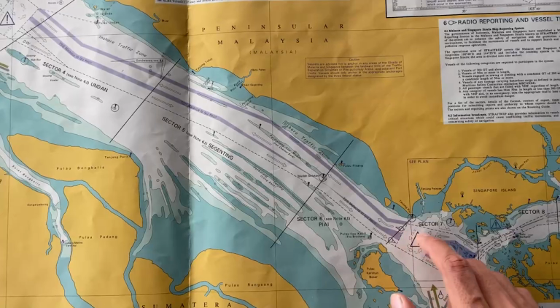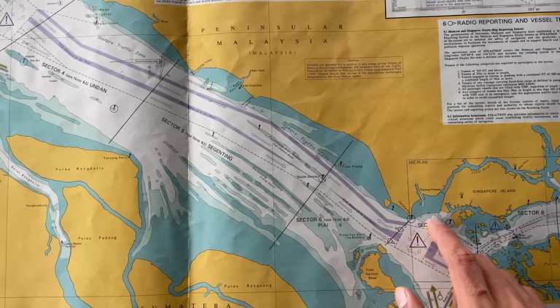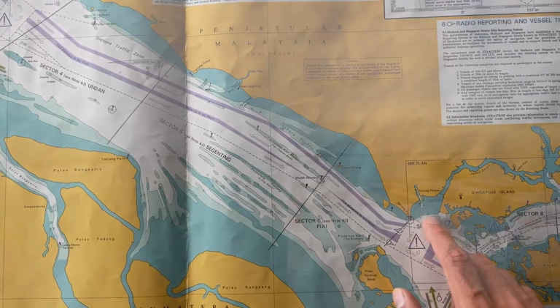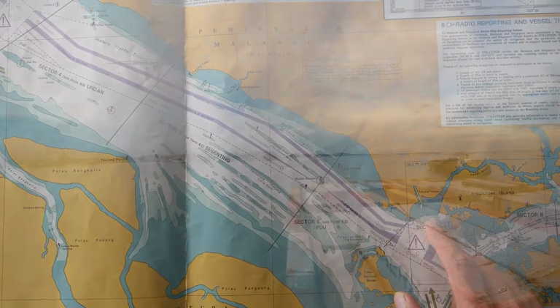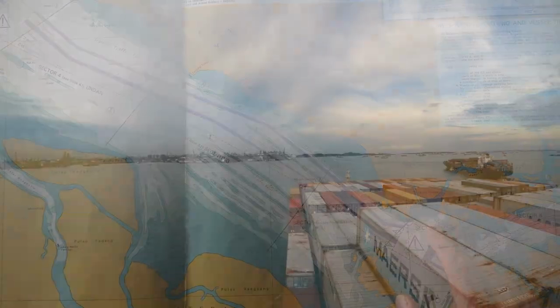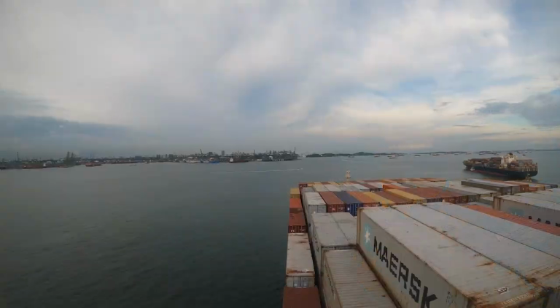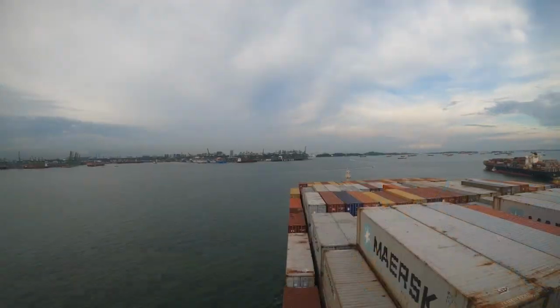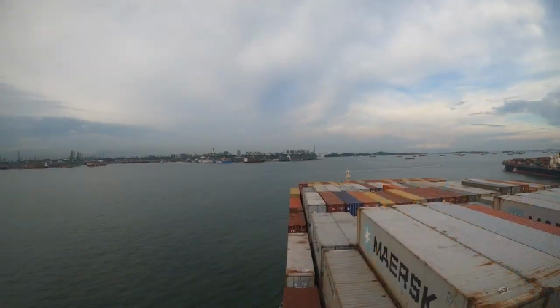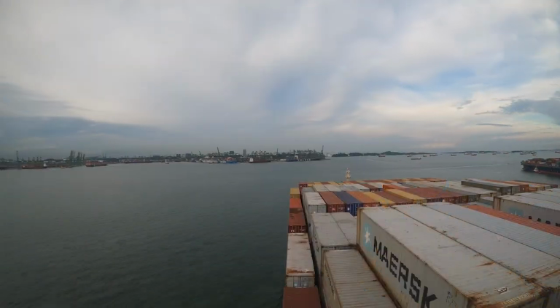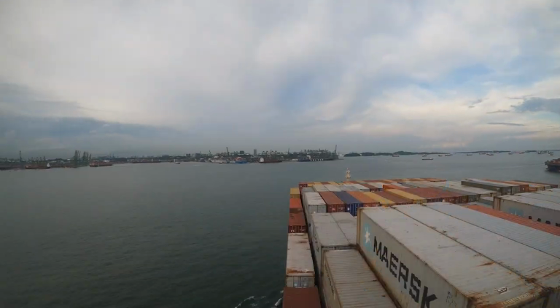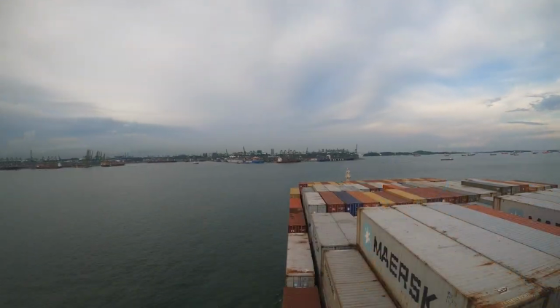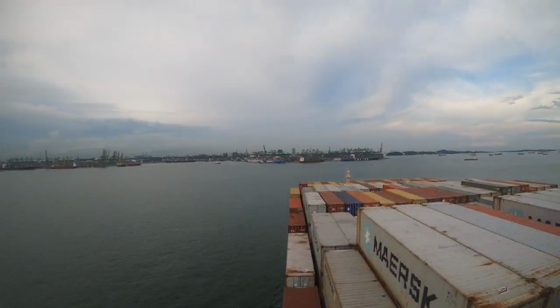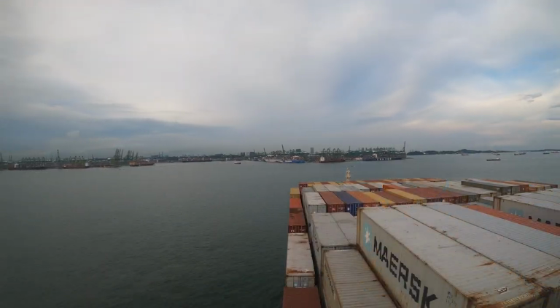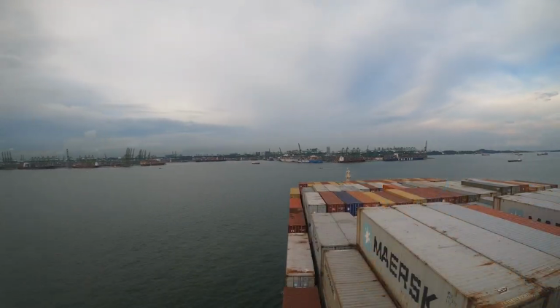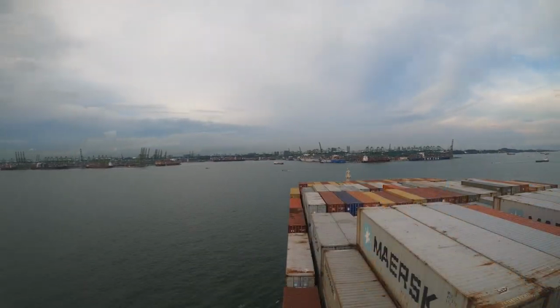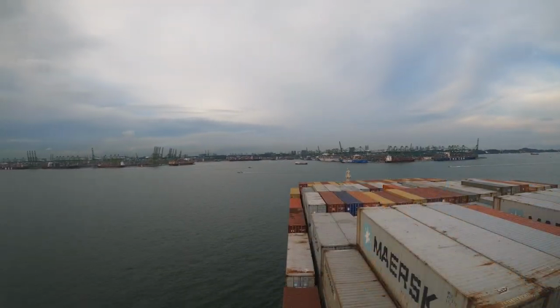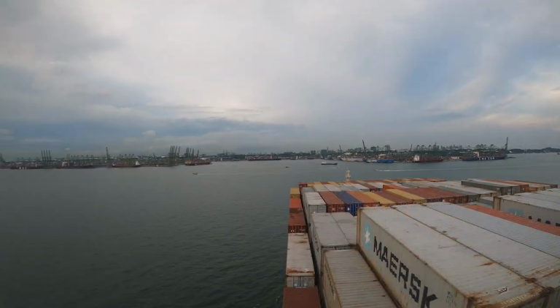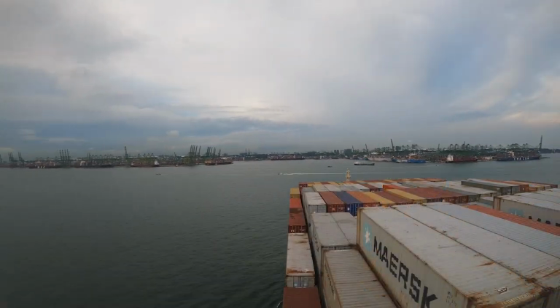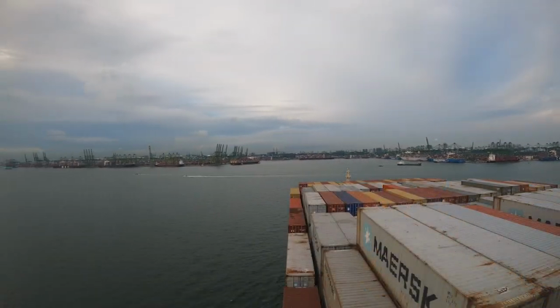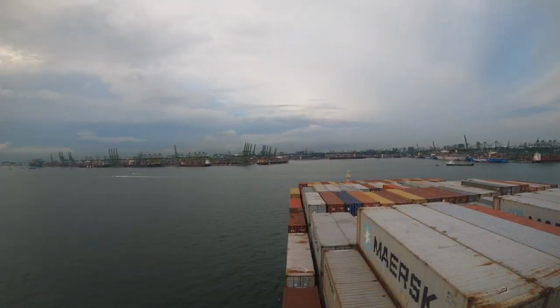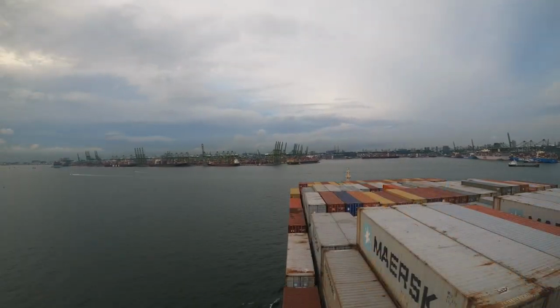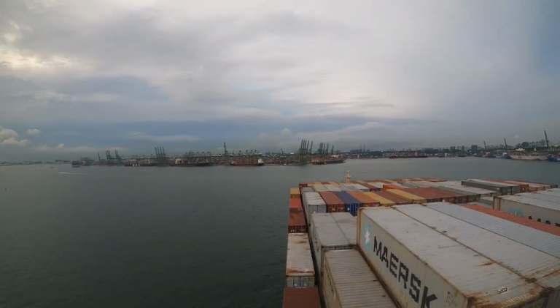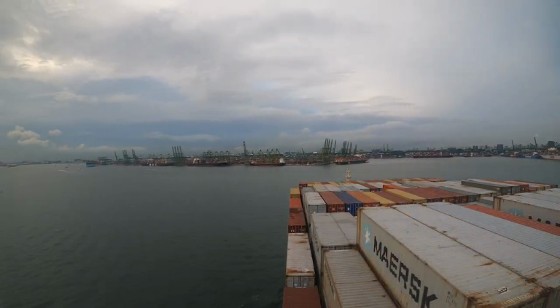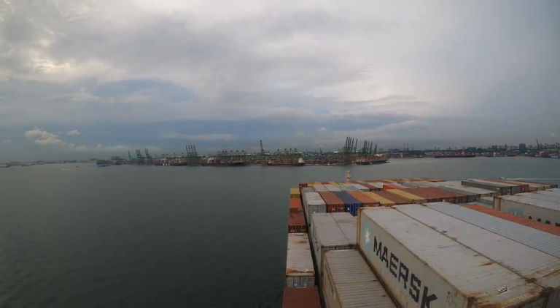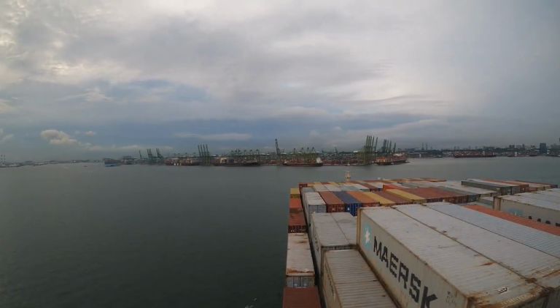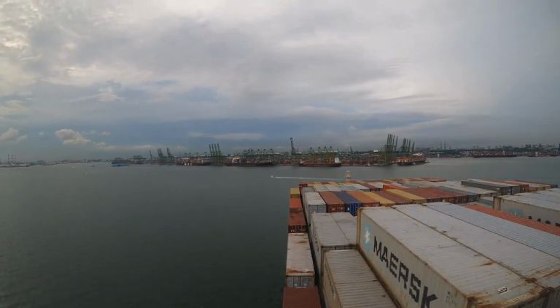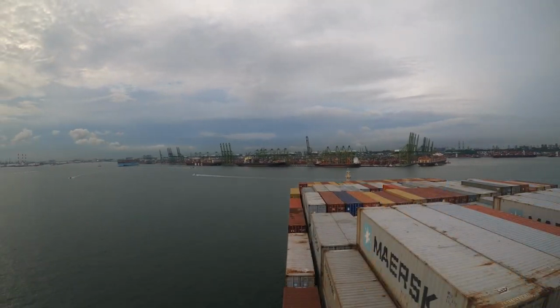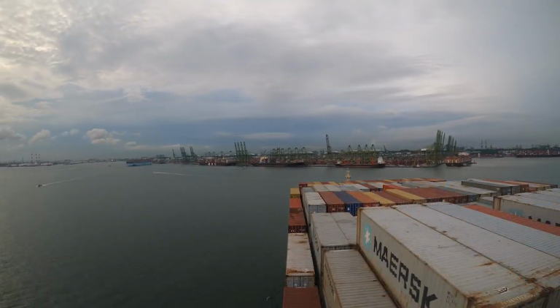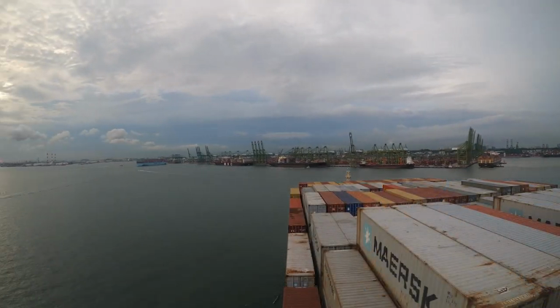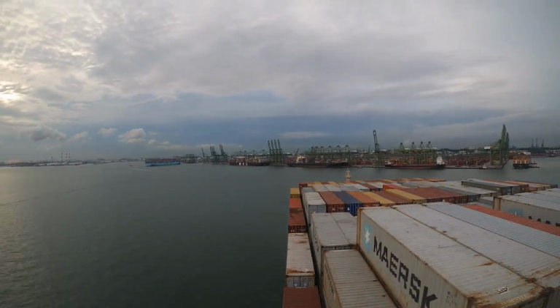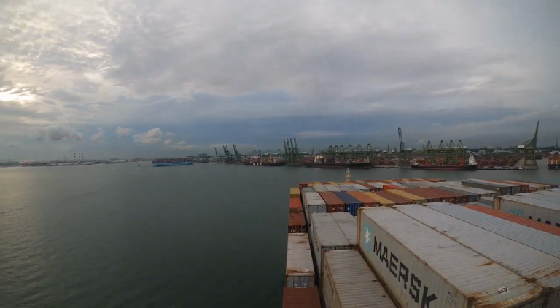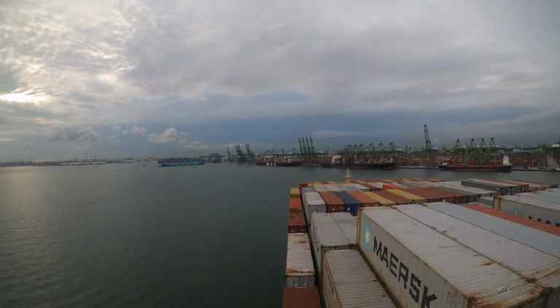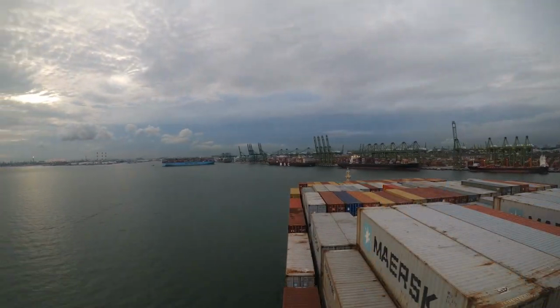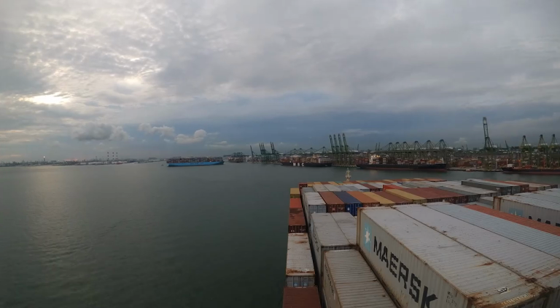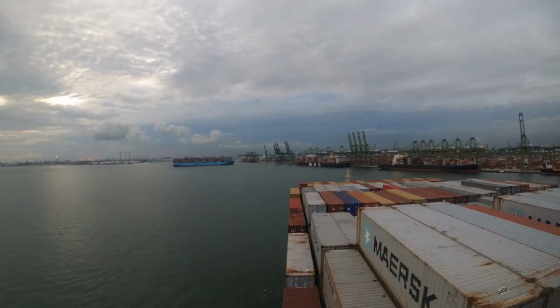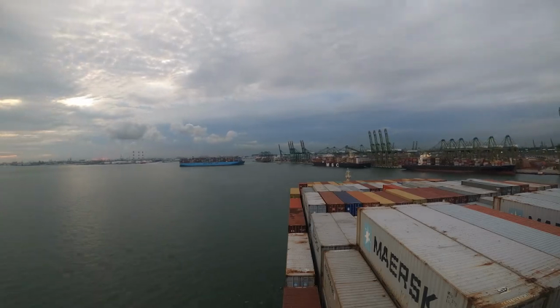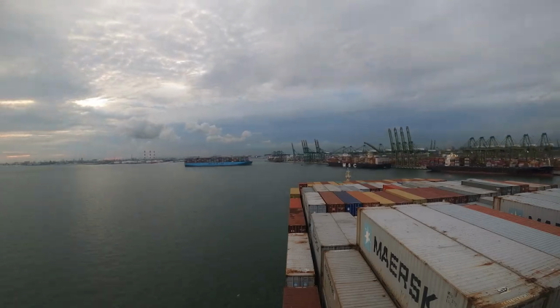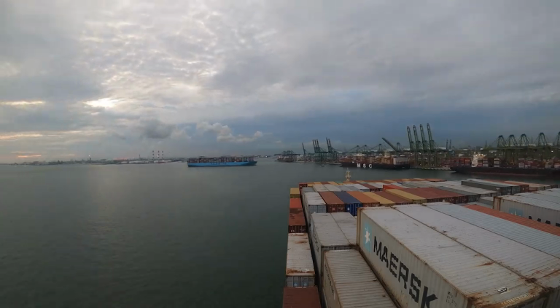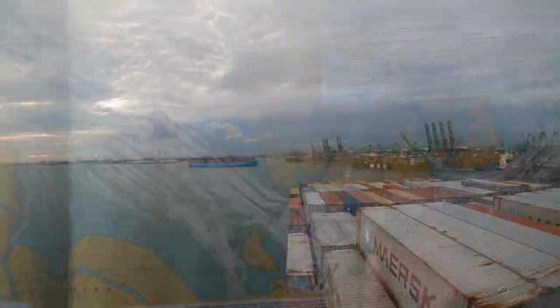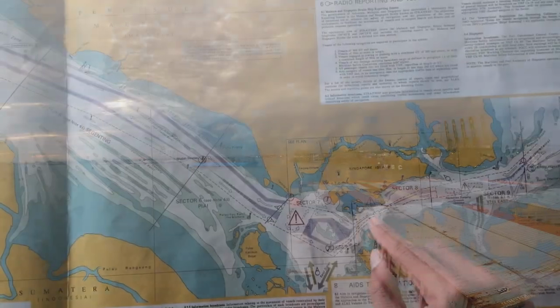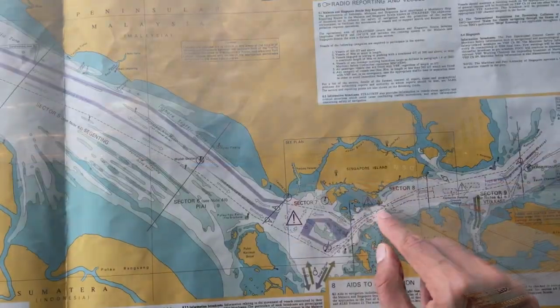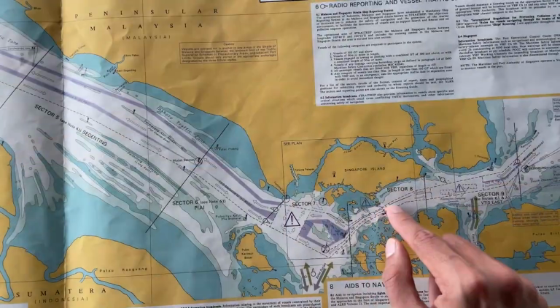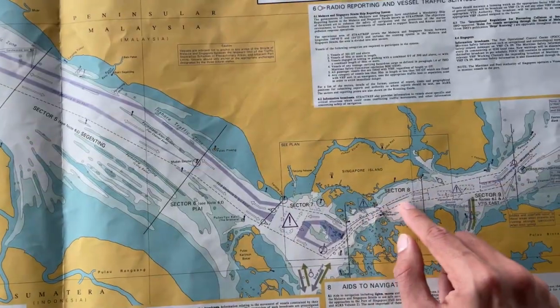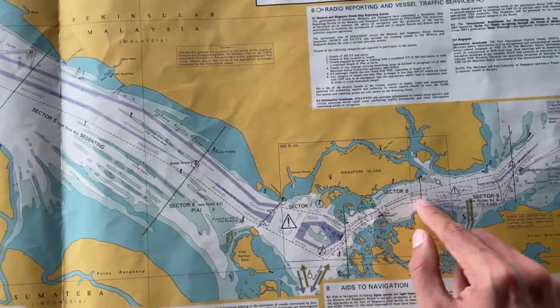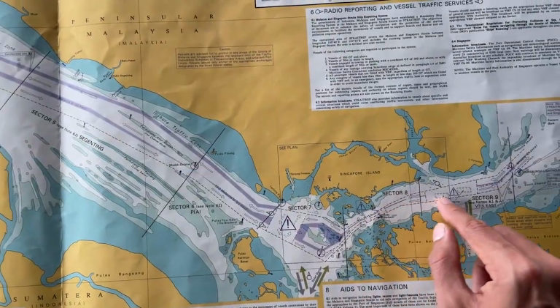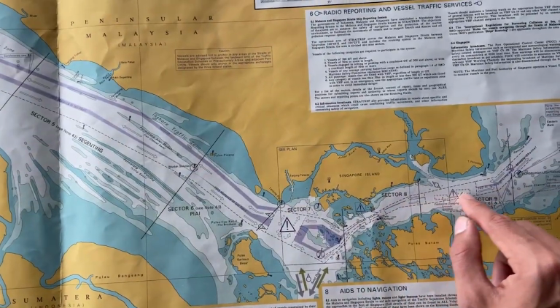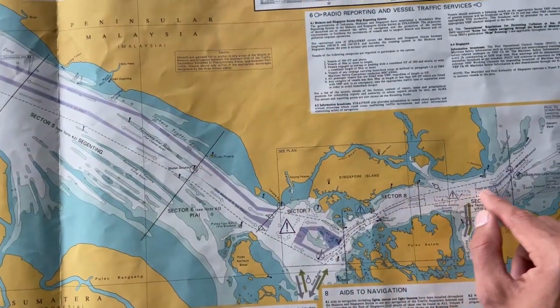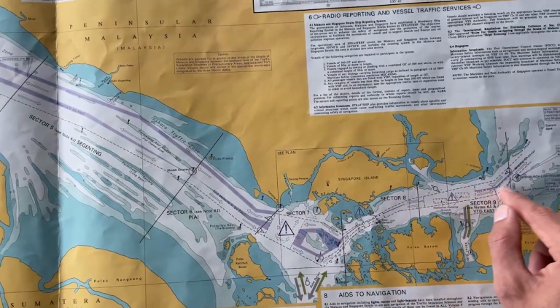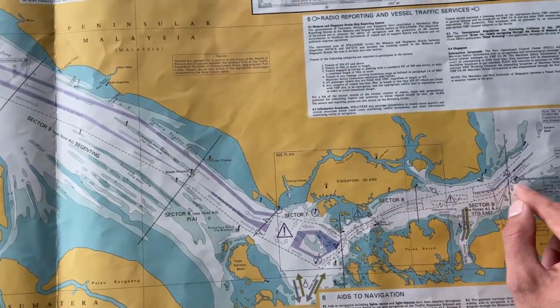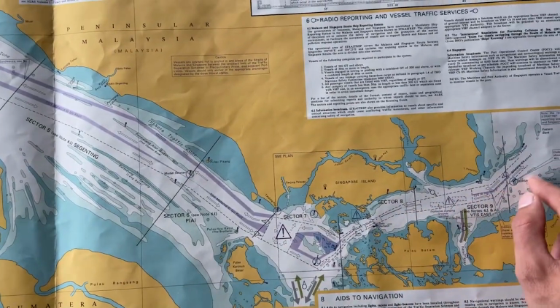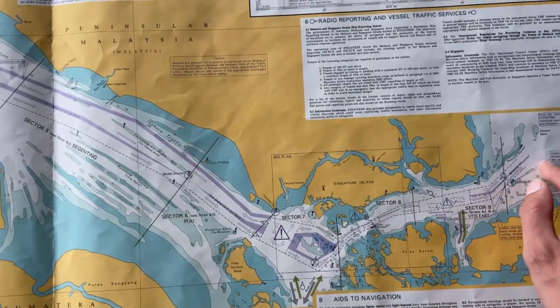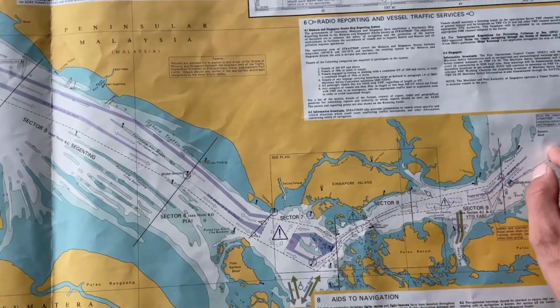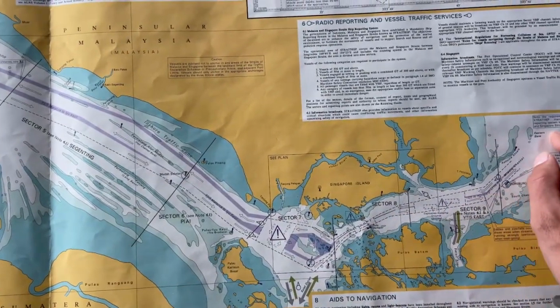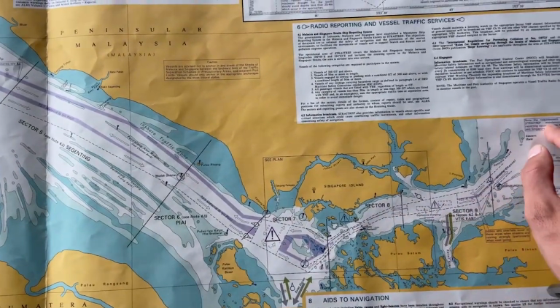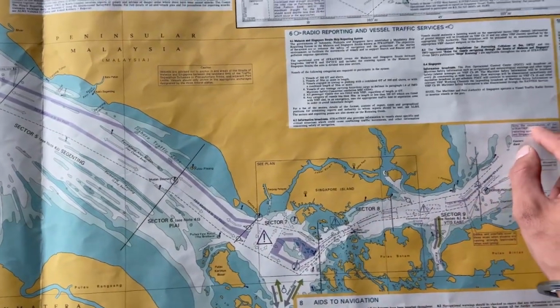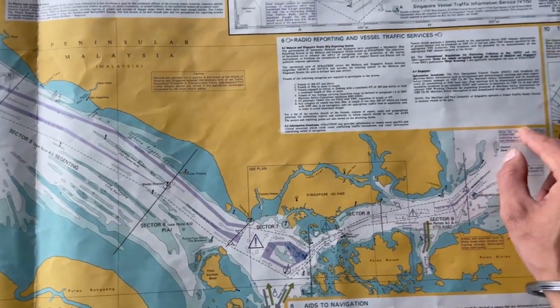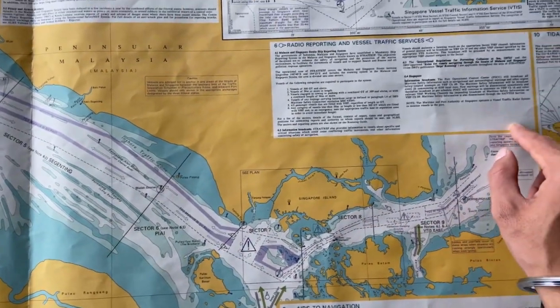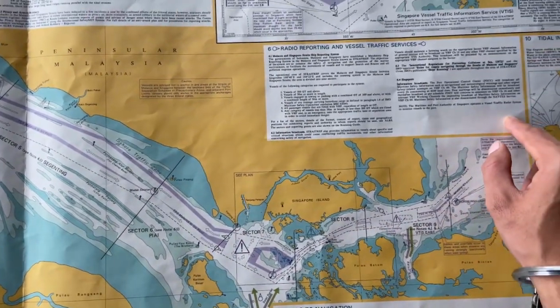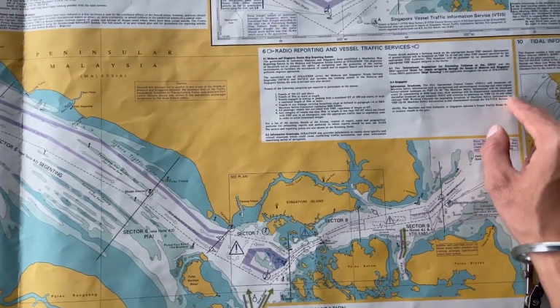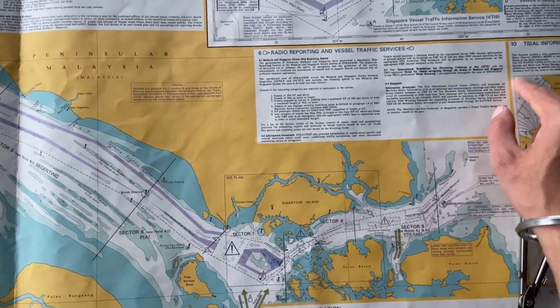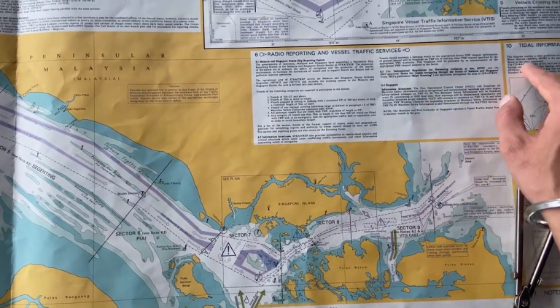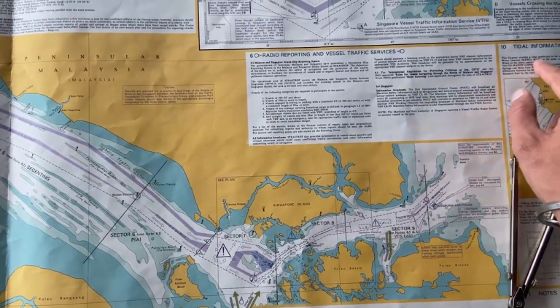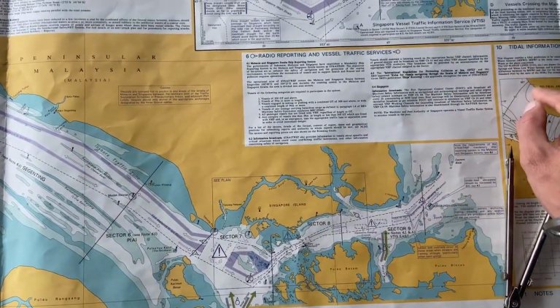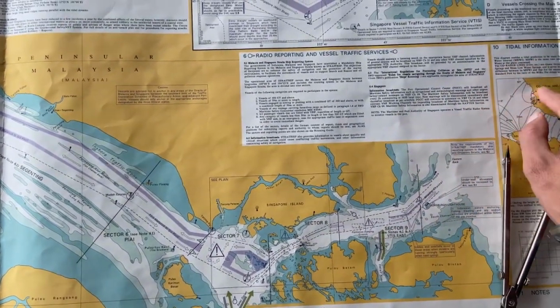We'll enter into Sector 7, enter Singapore, do our cargo operations there, come out, go eastbound to China.